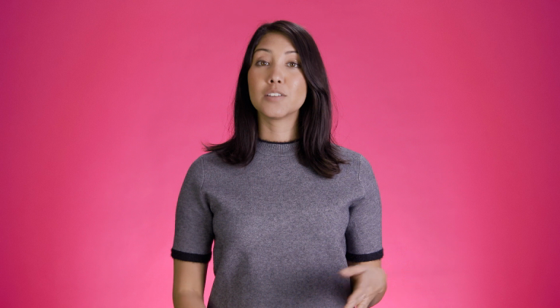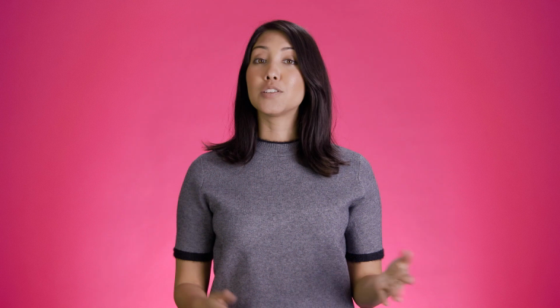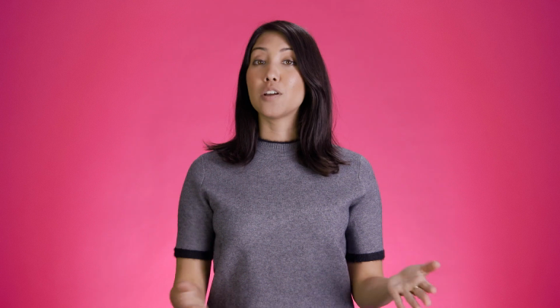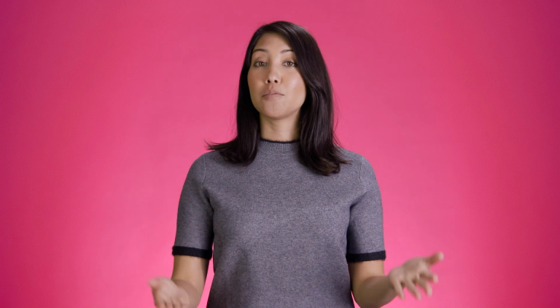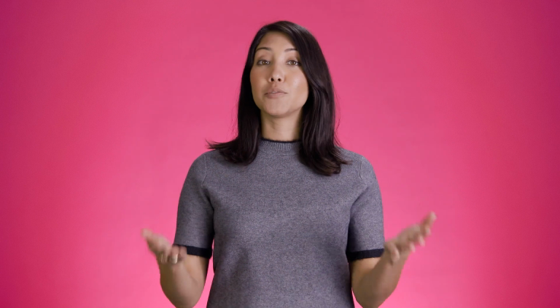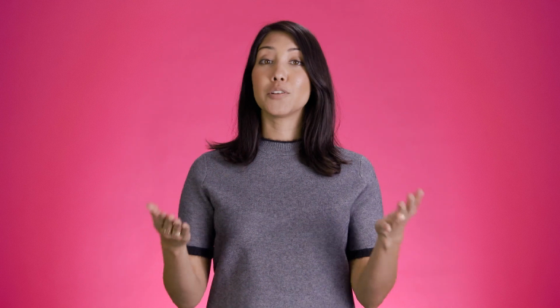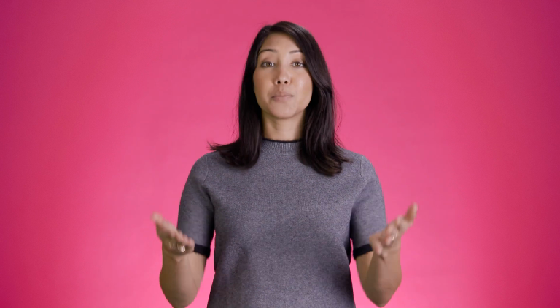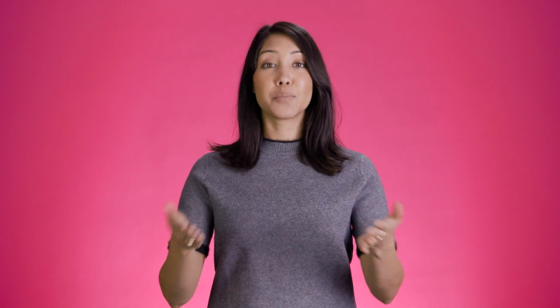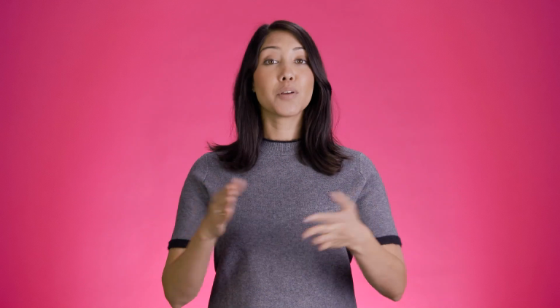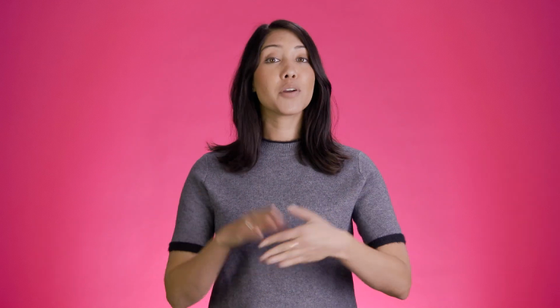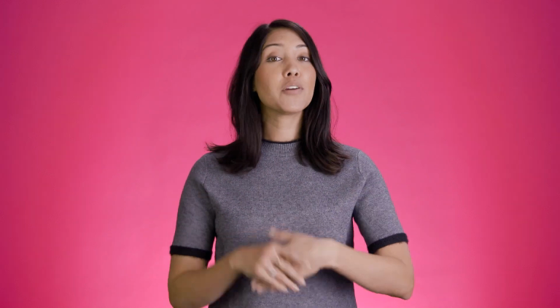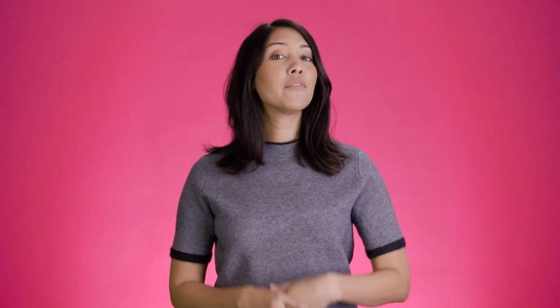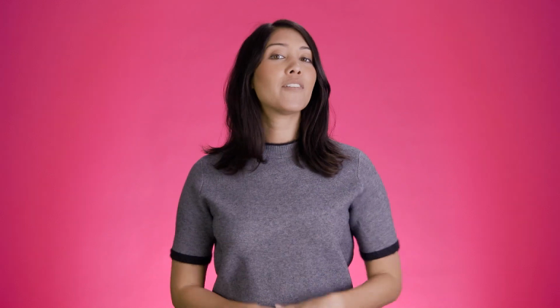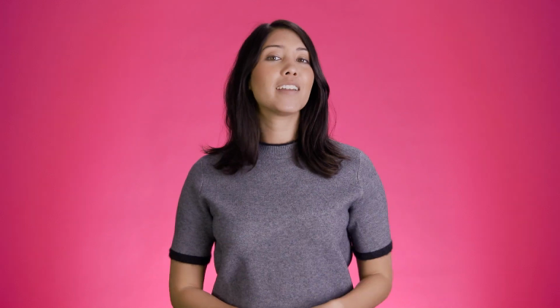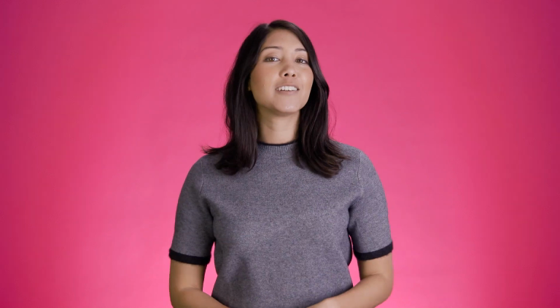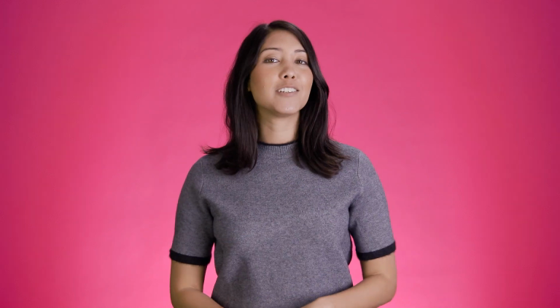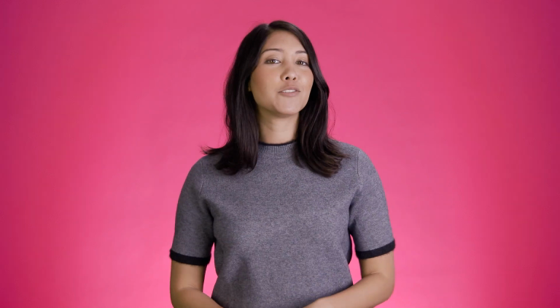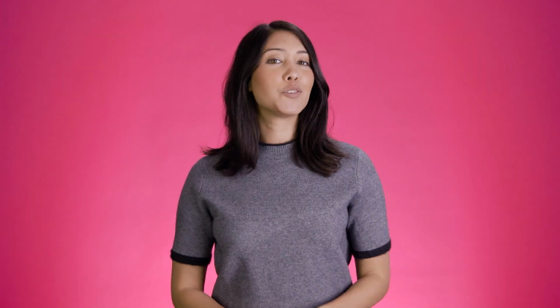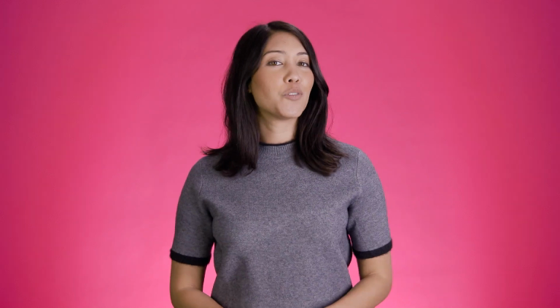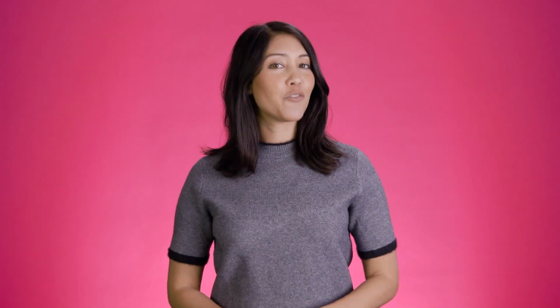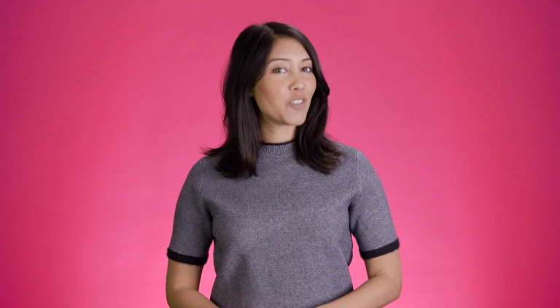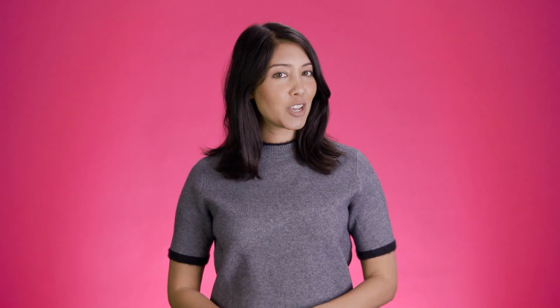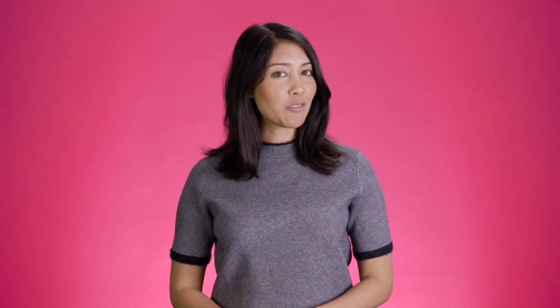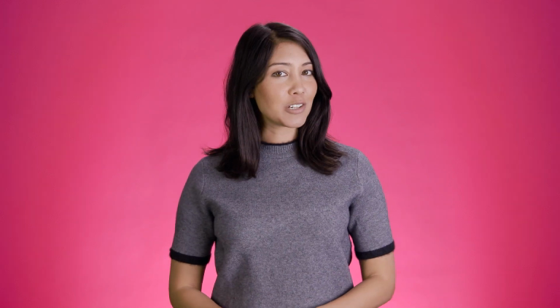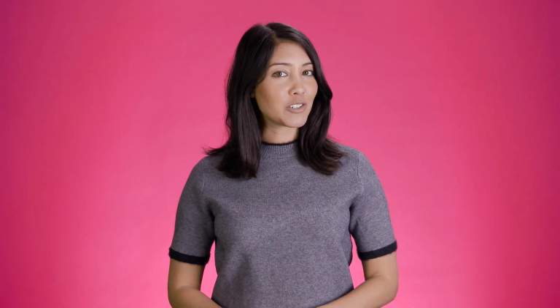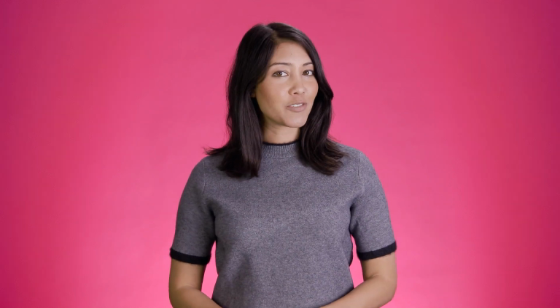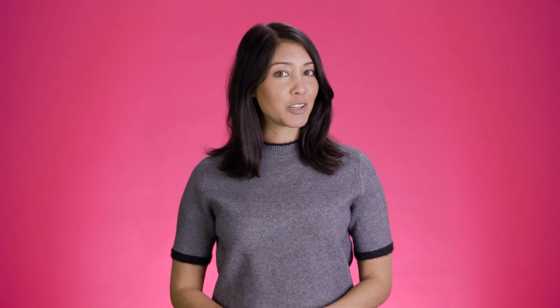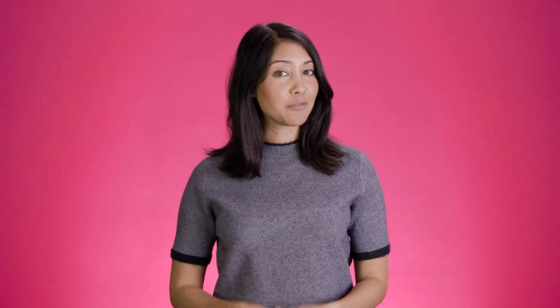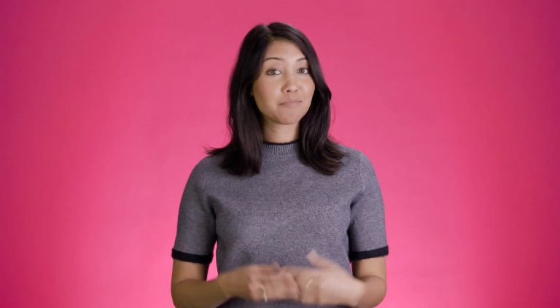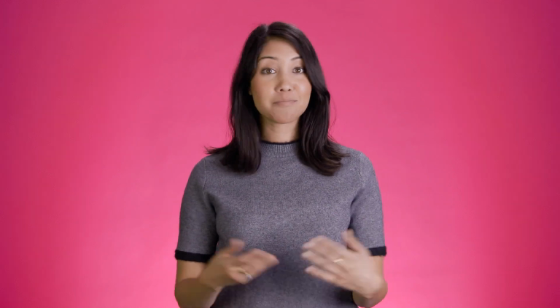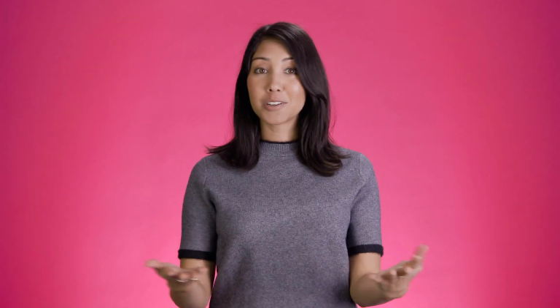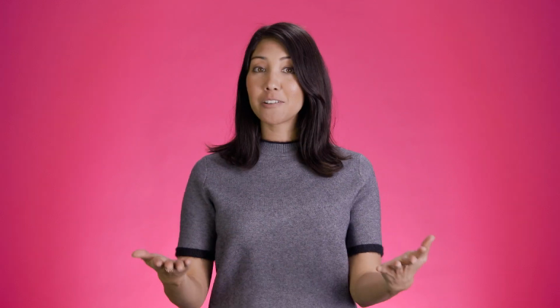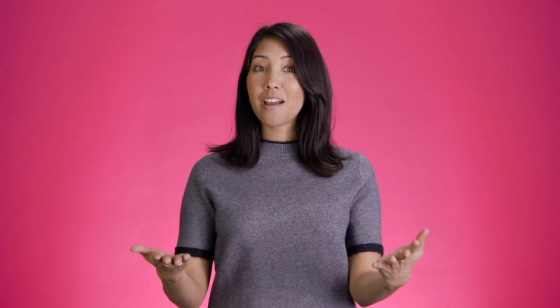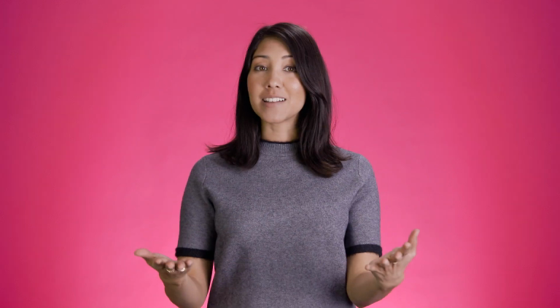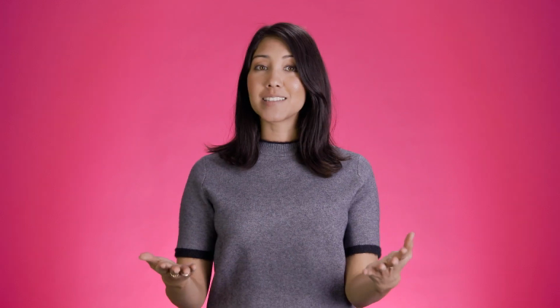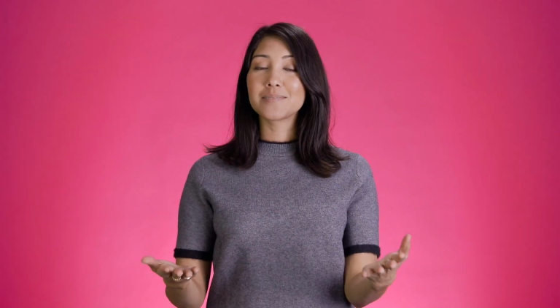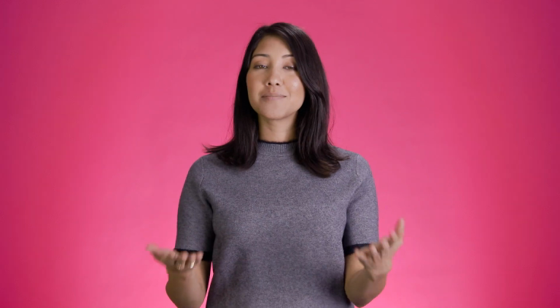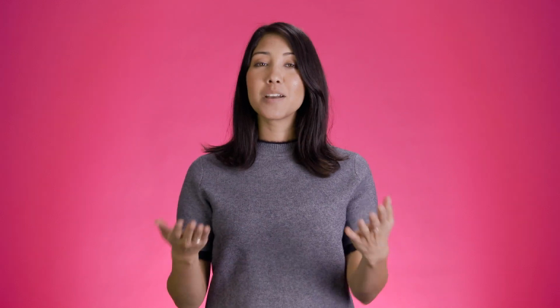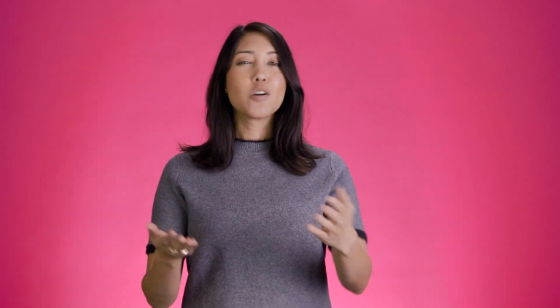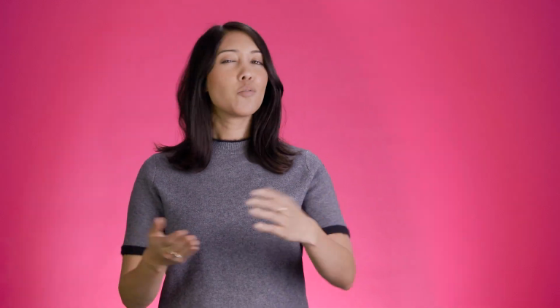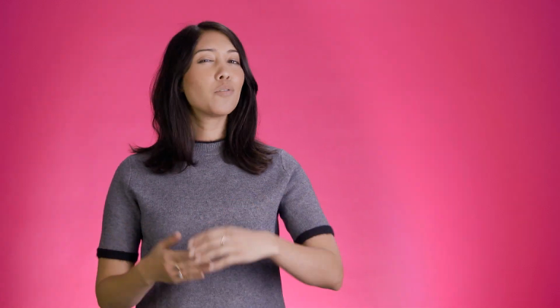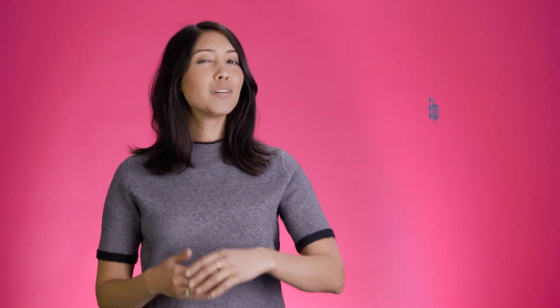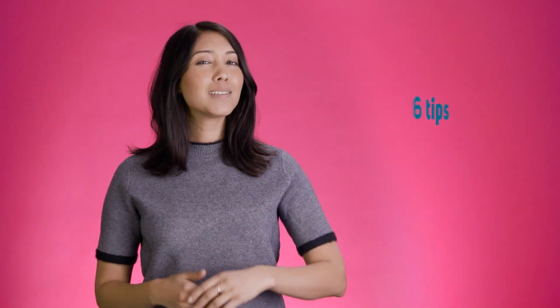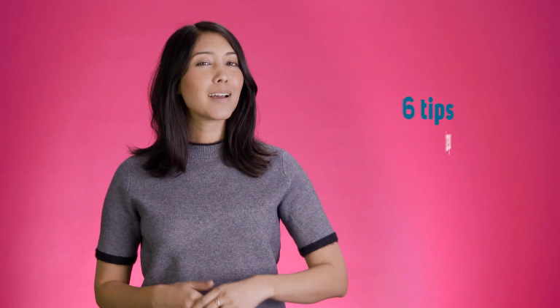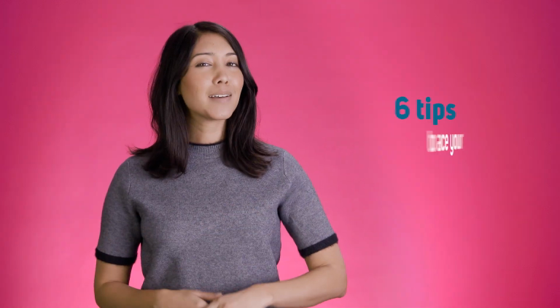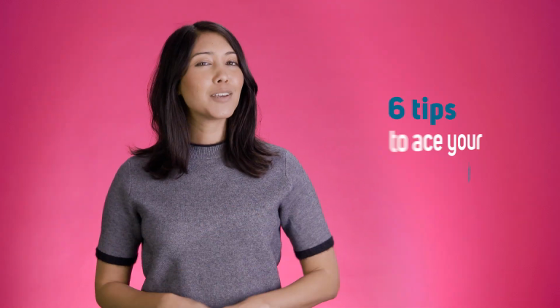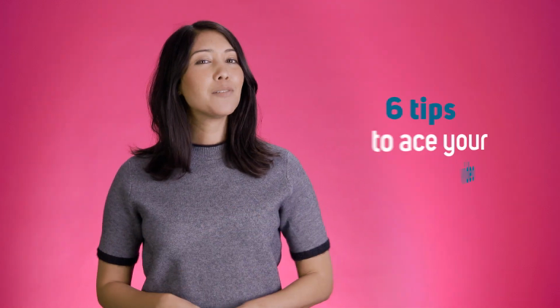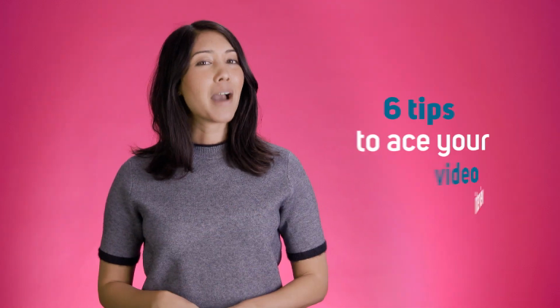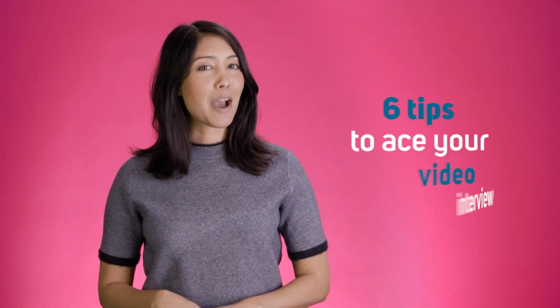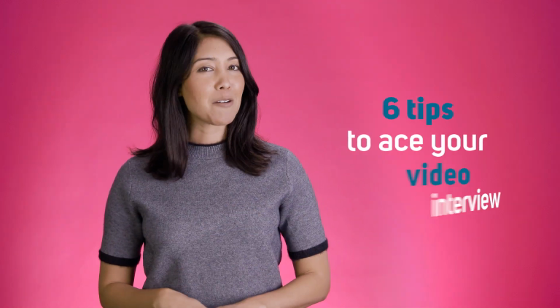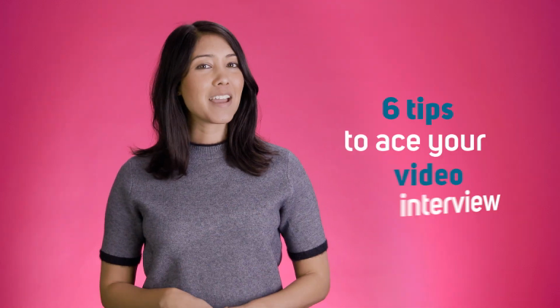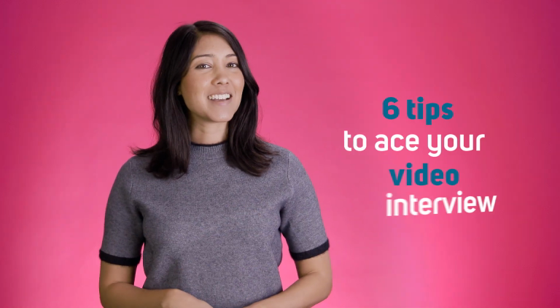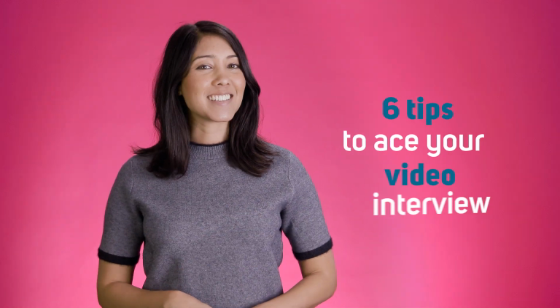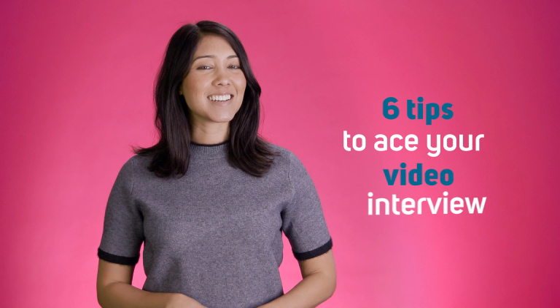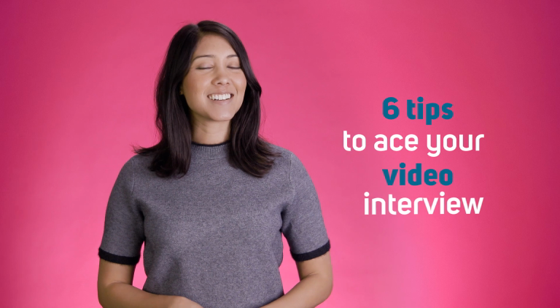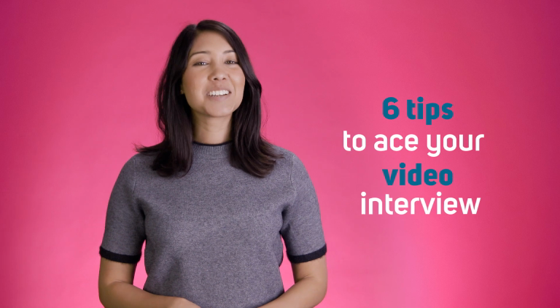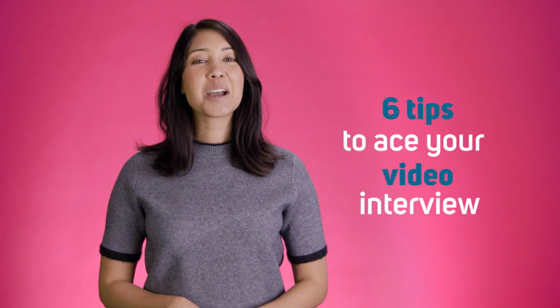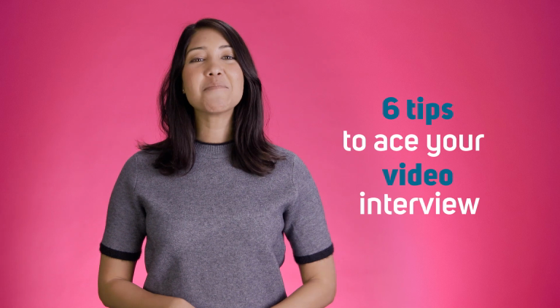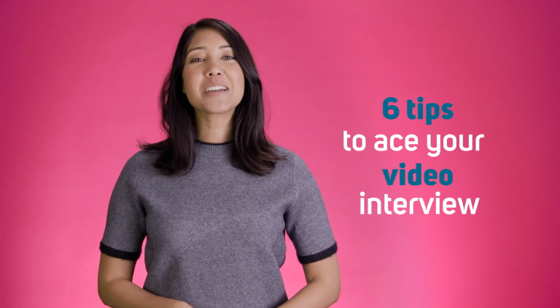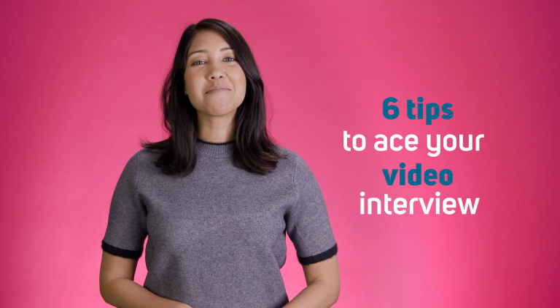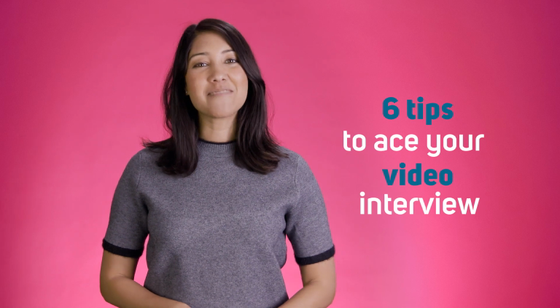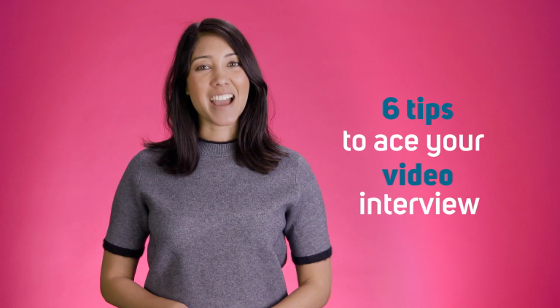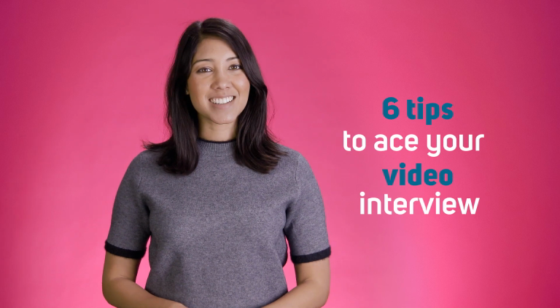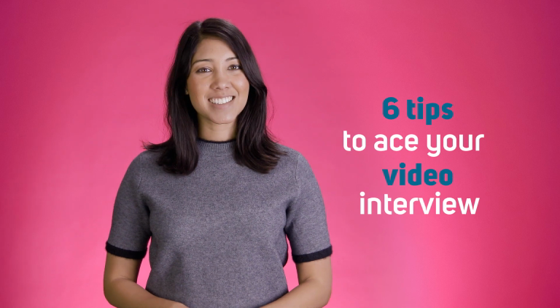So, your employer invited you to a video interview. Congrats! We'll tell you how to ace it, coming up next!